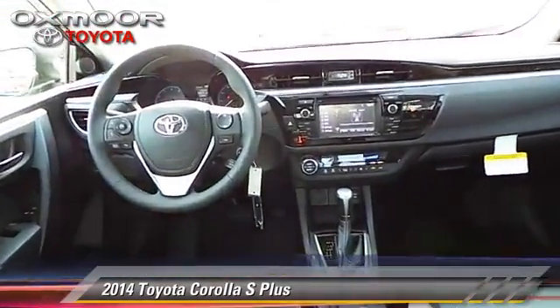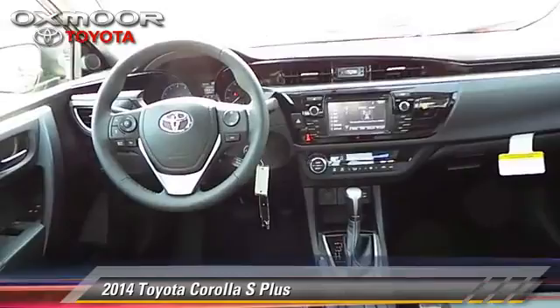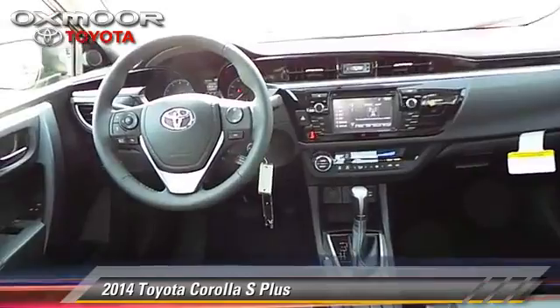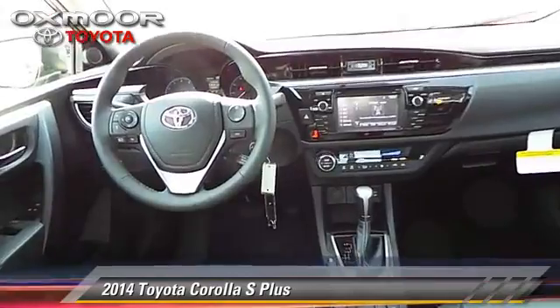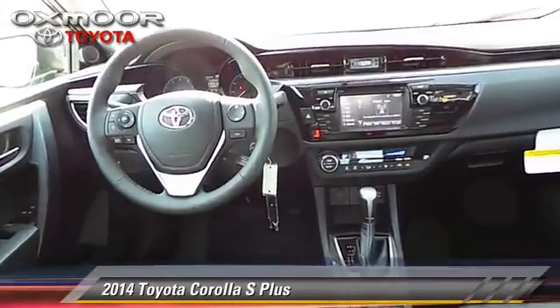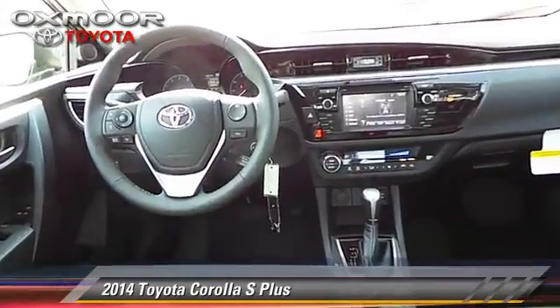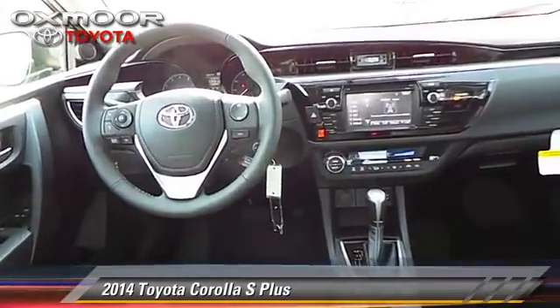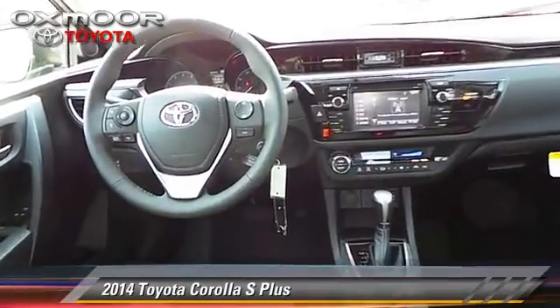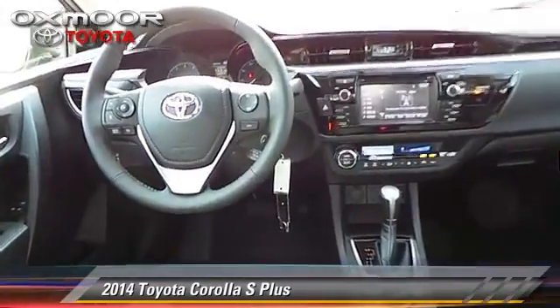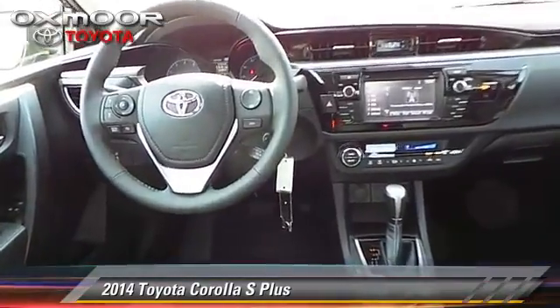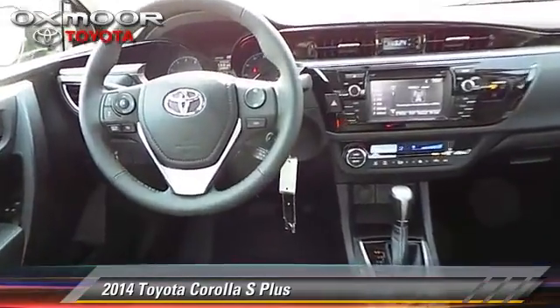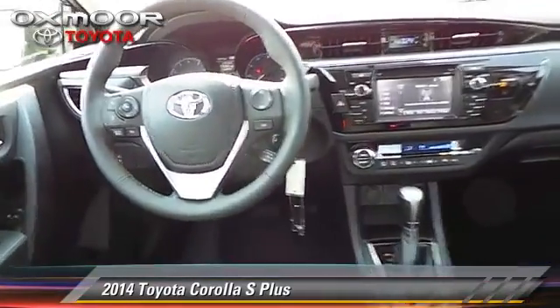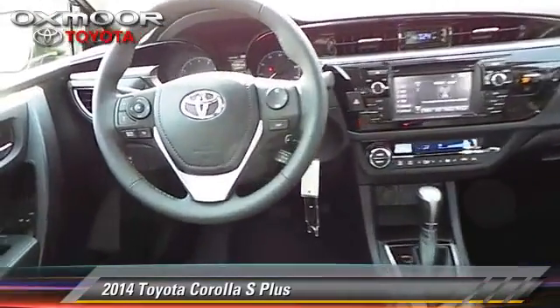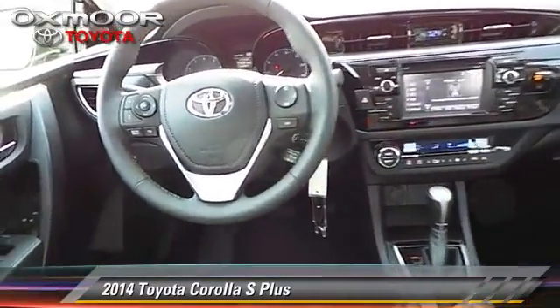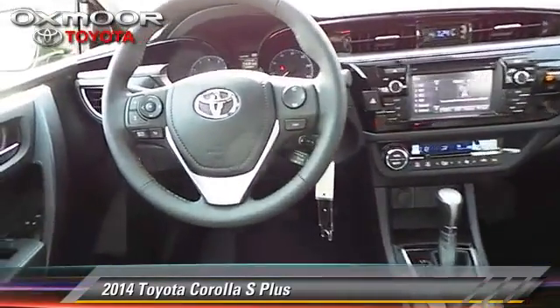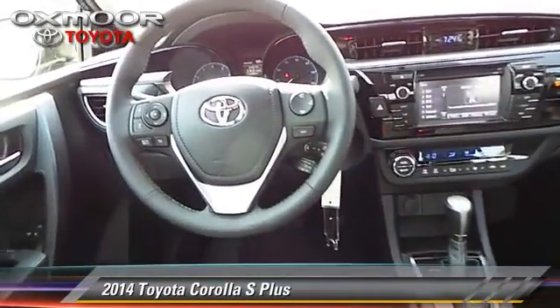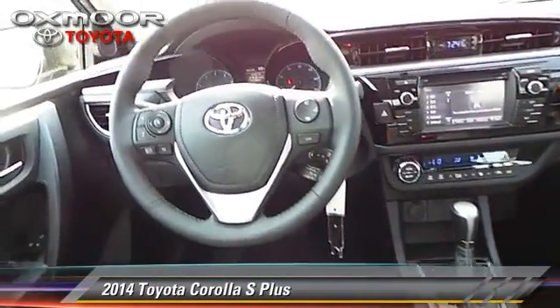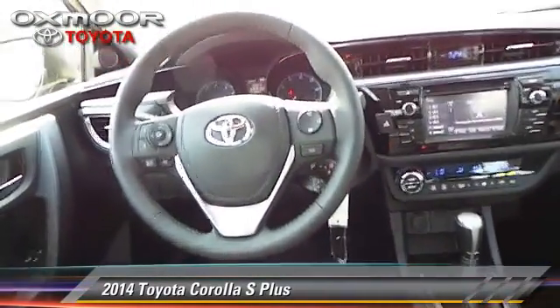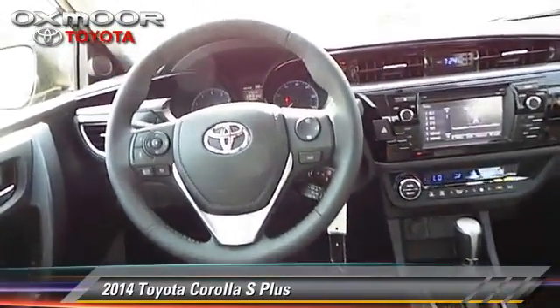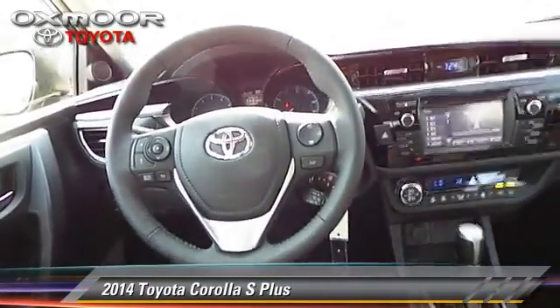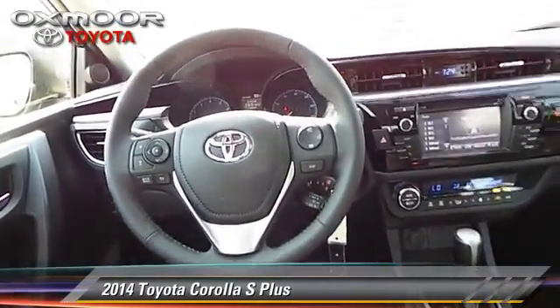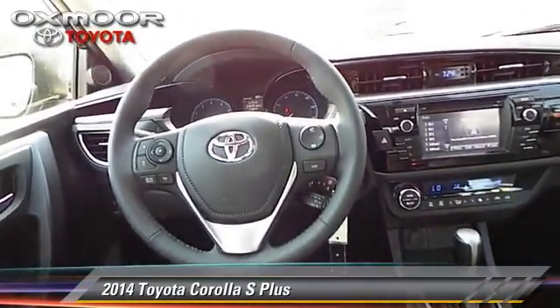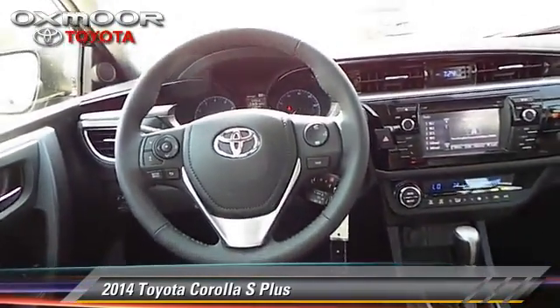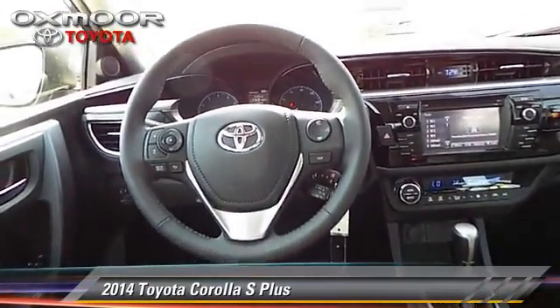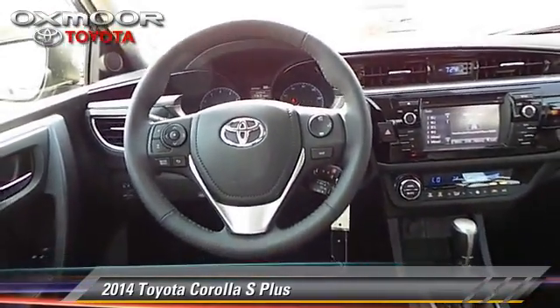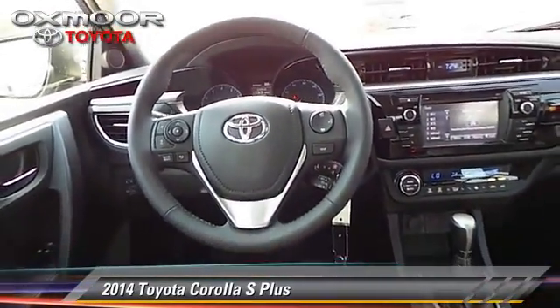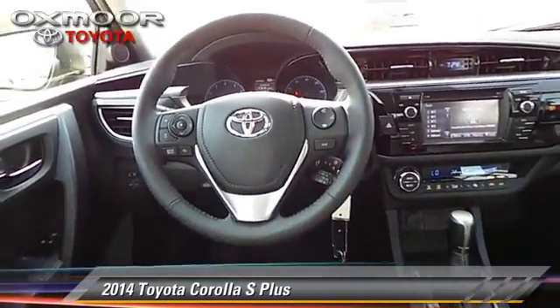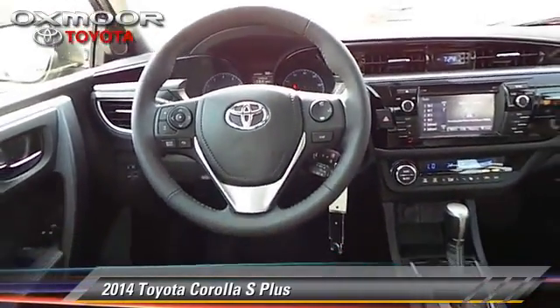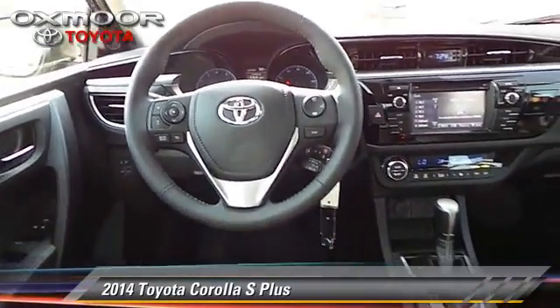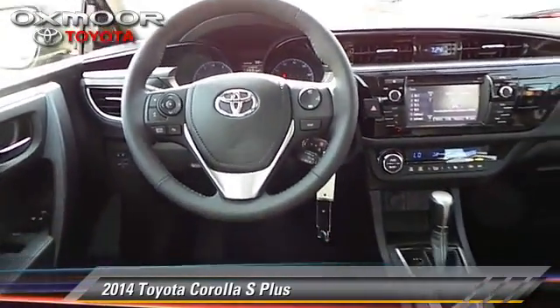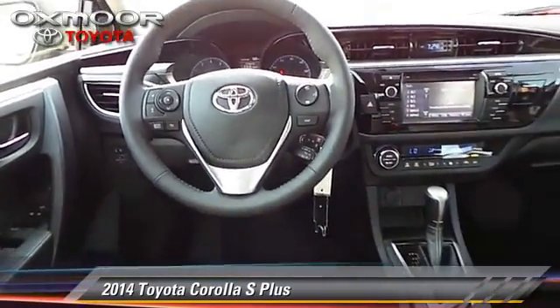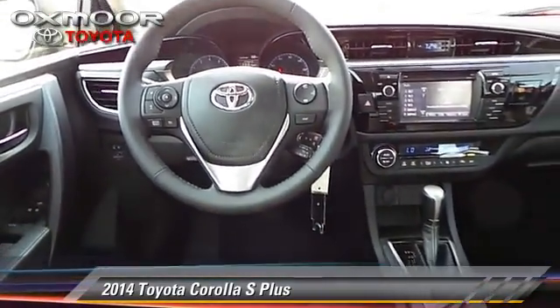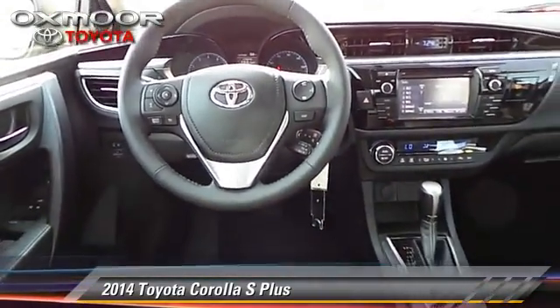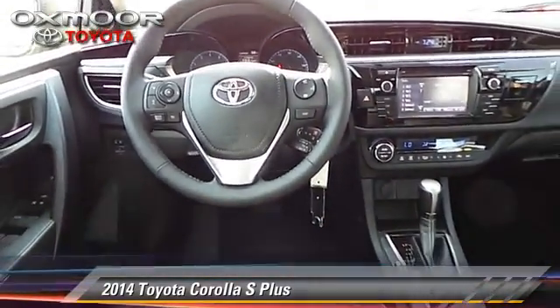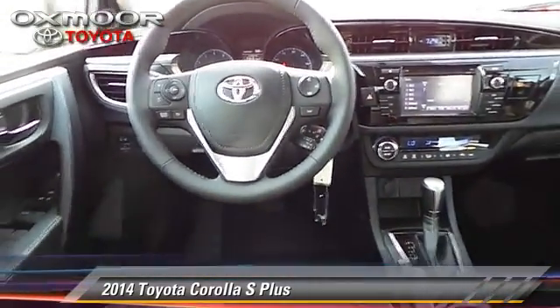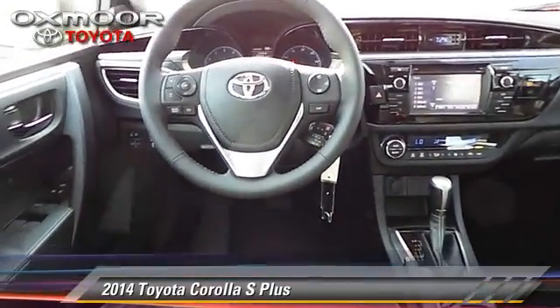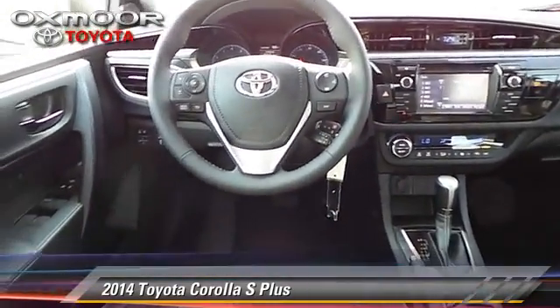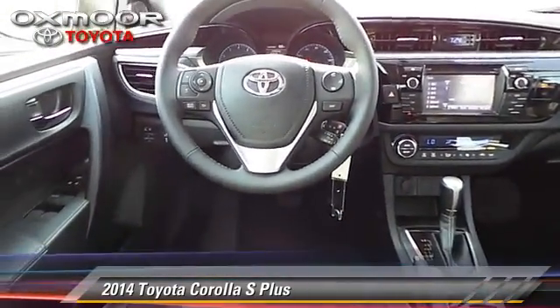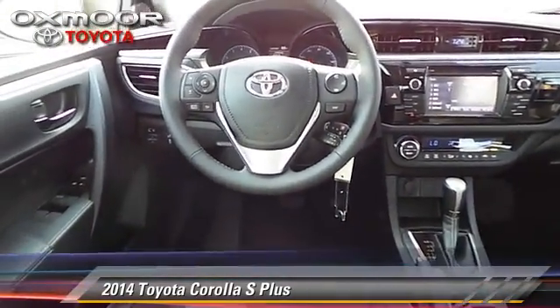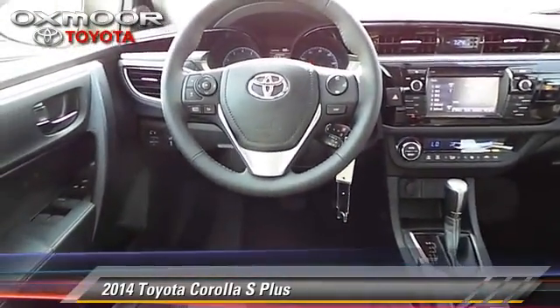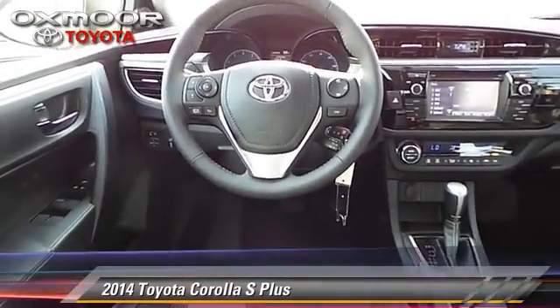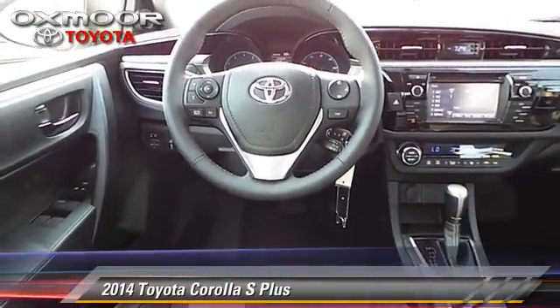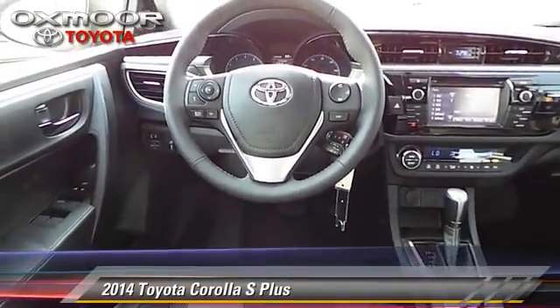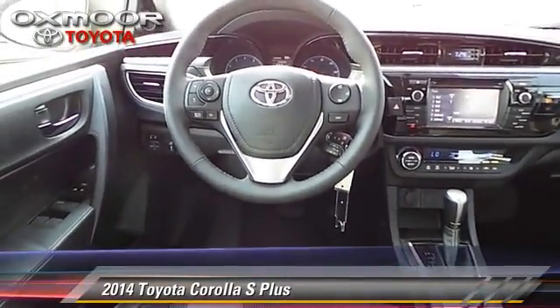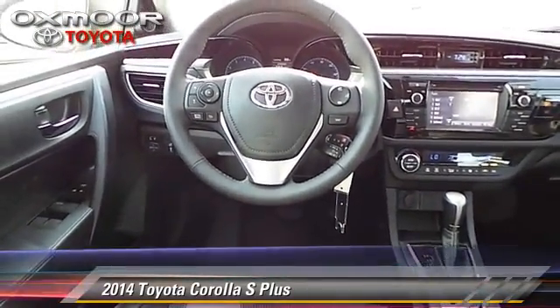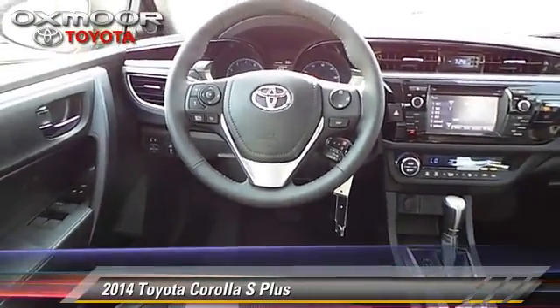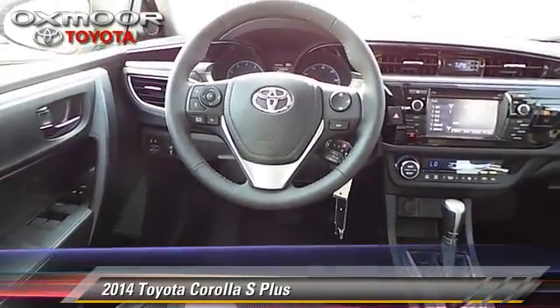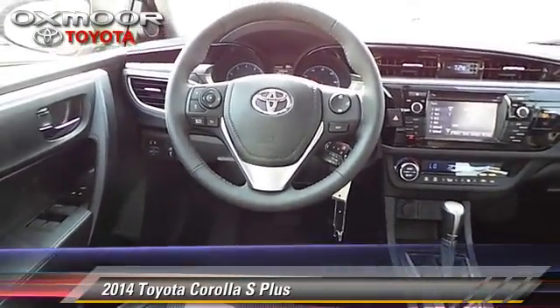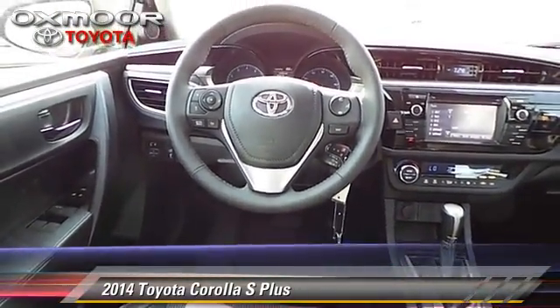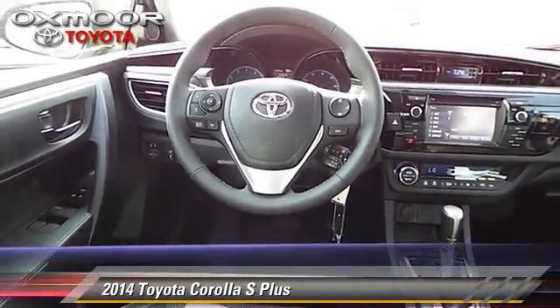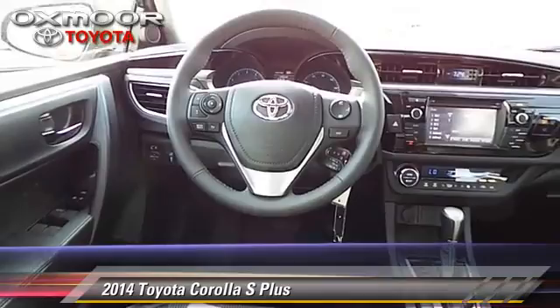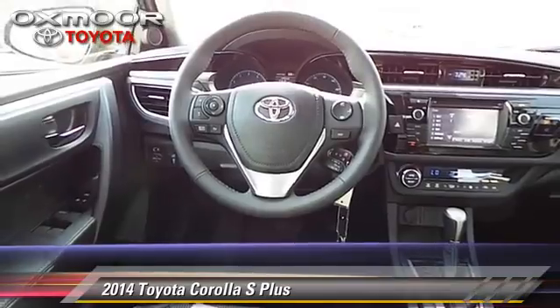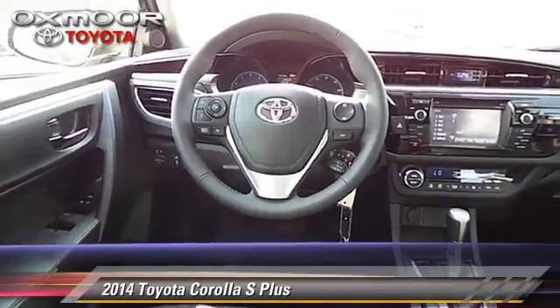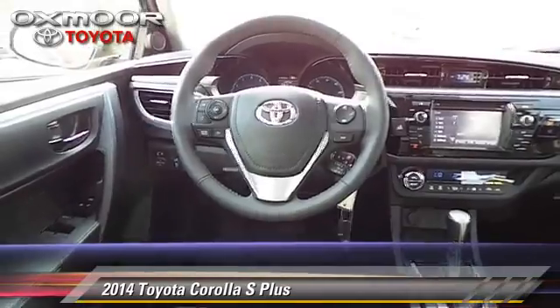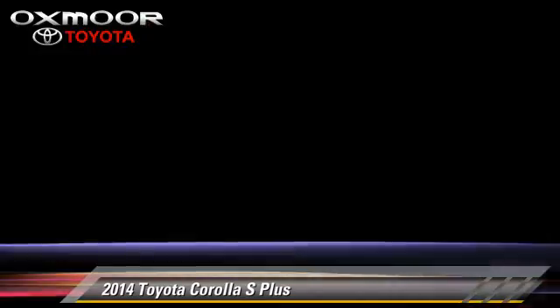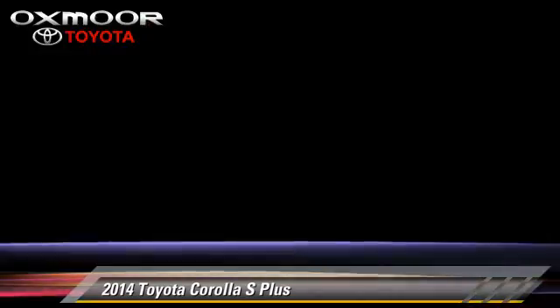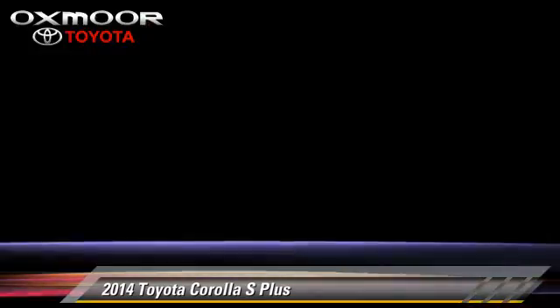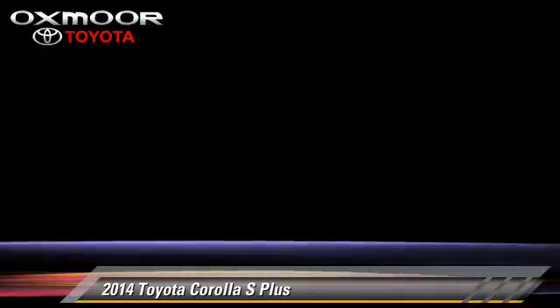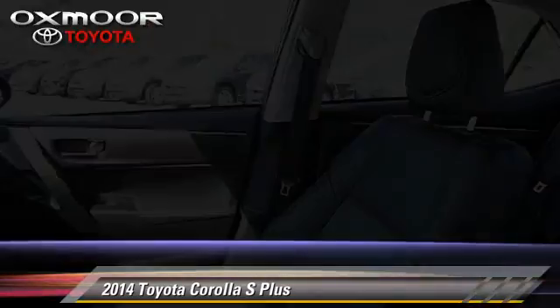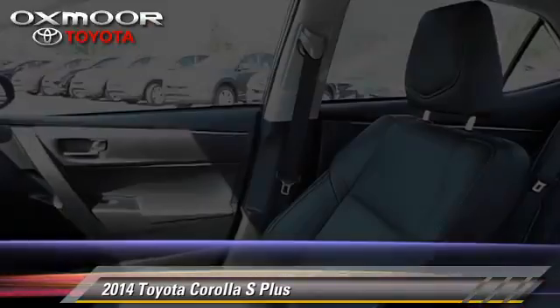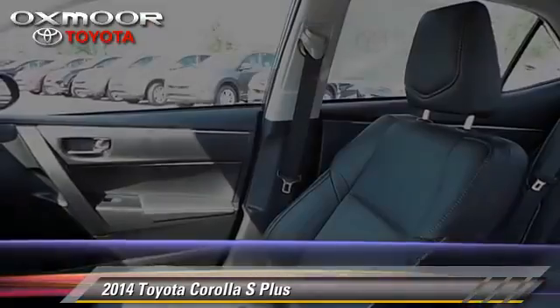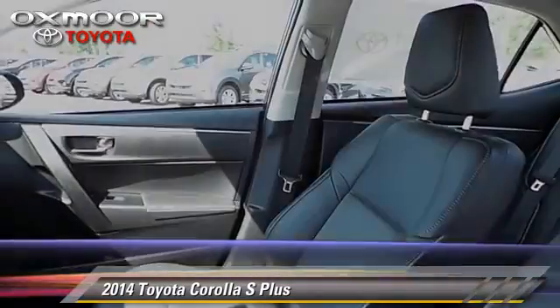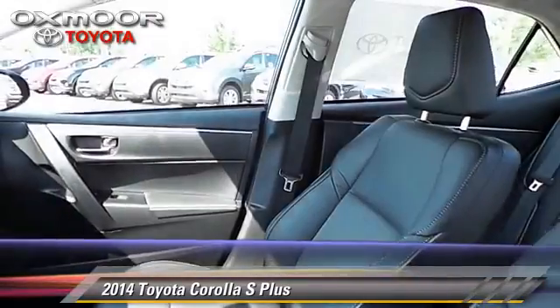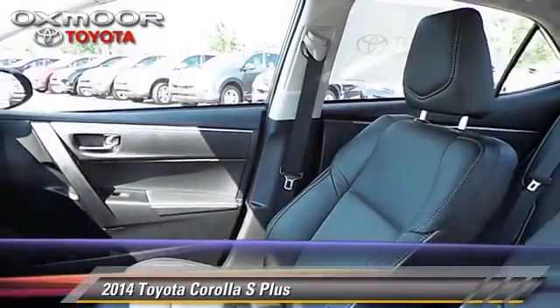This Toyota features air conditioning, powered door locks, and rear spoiler.